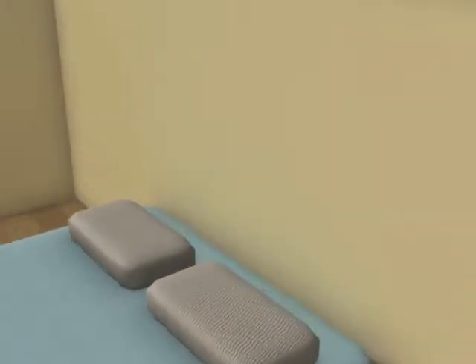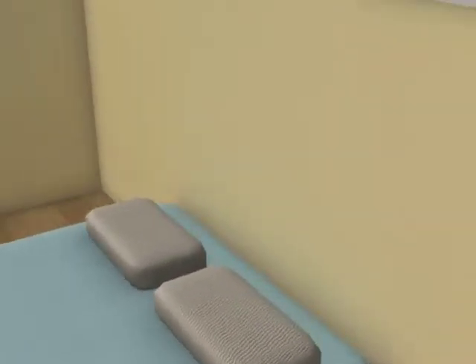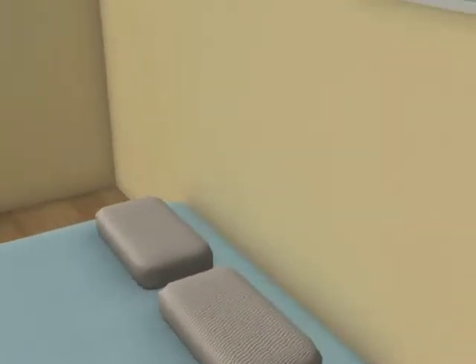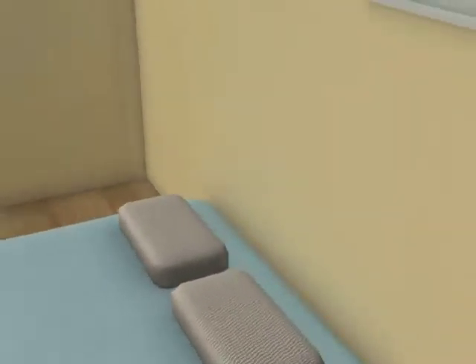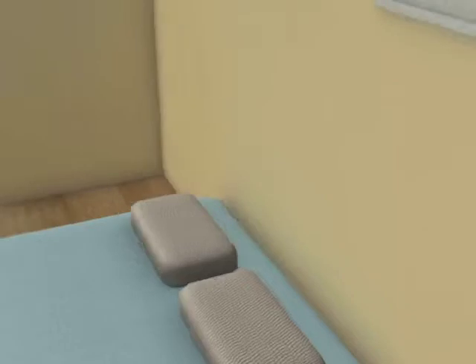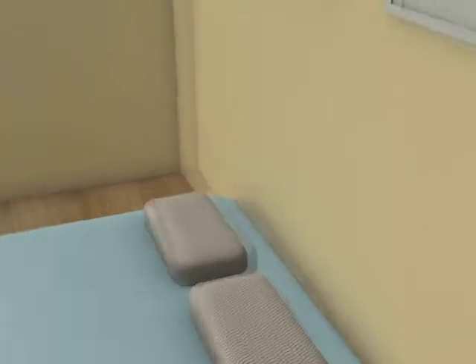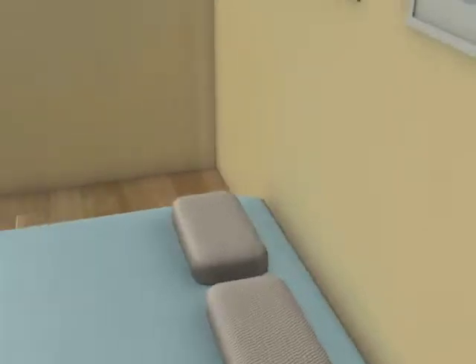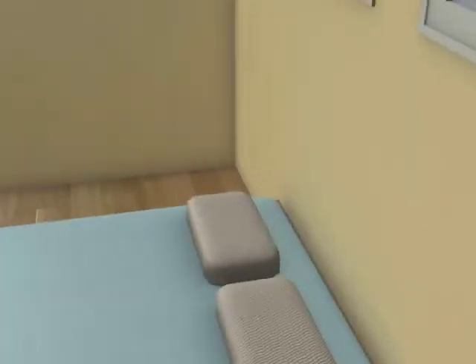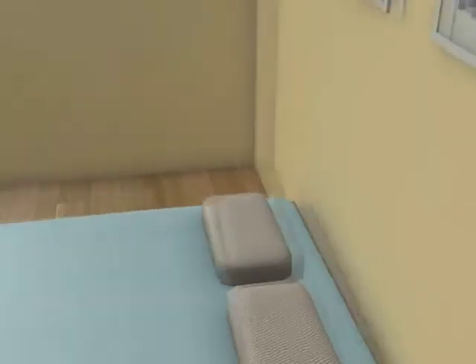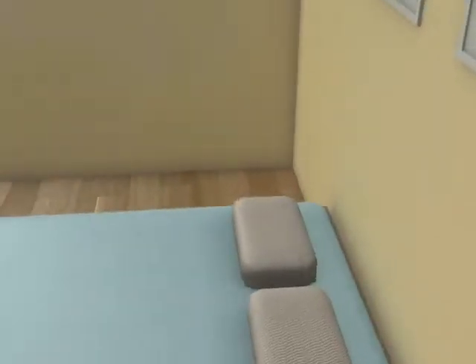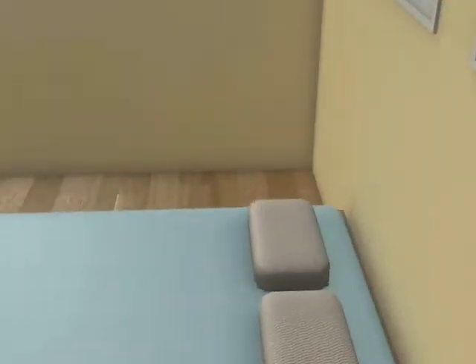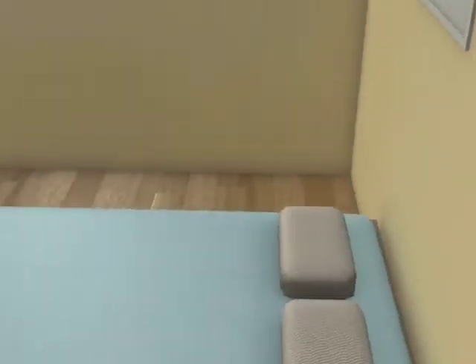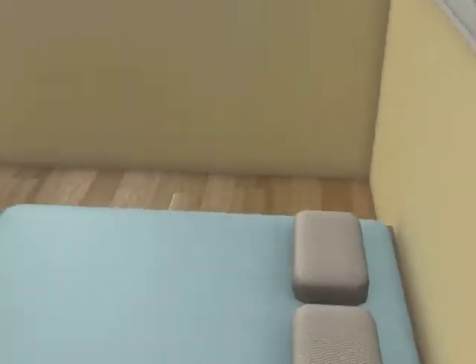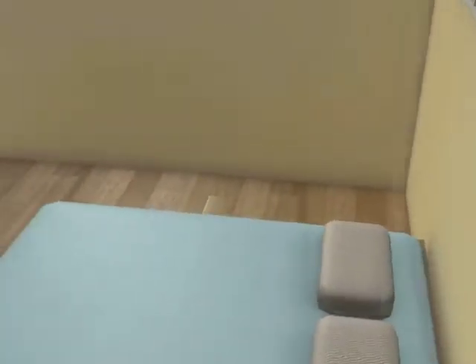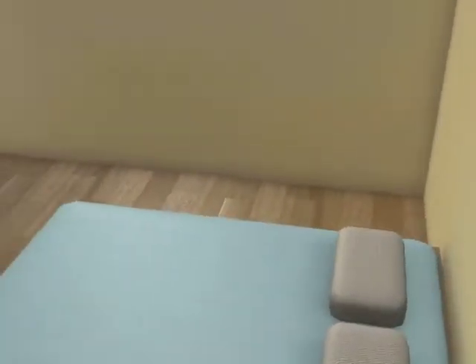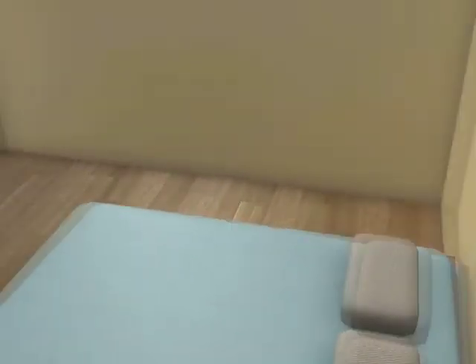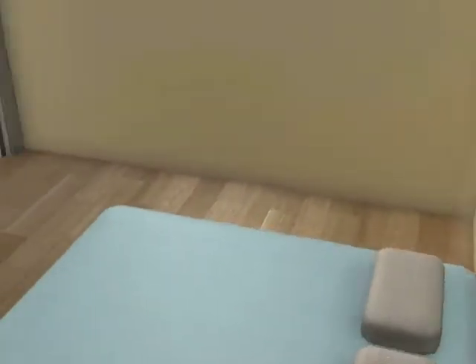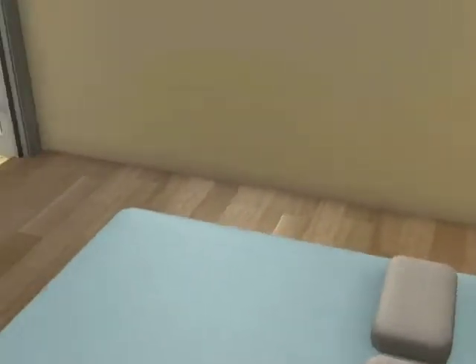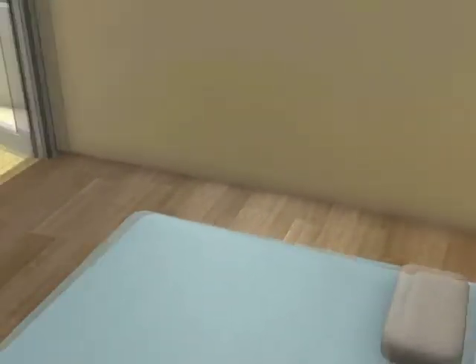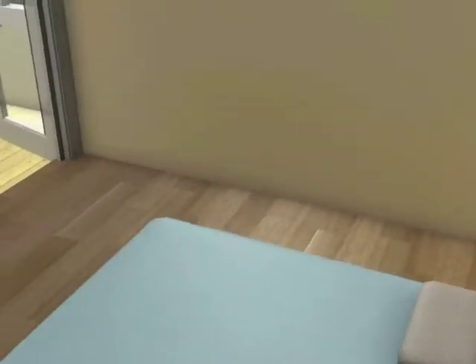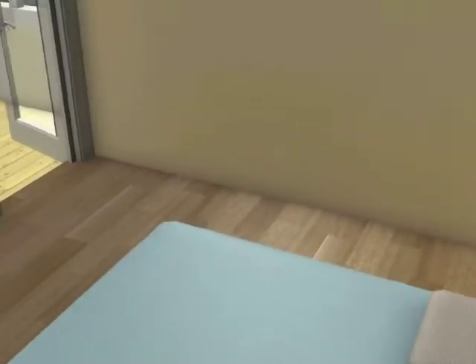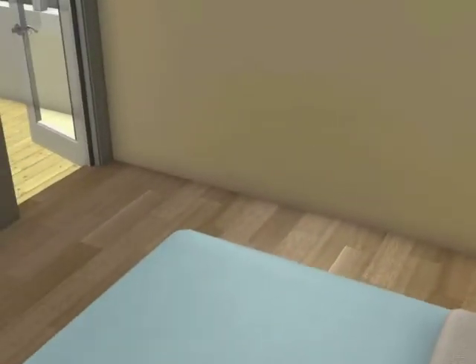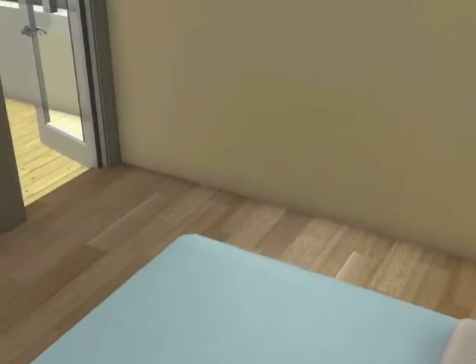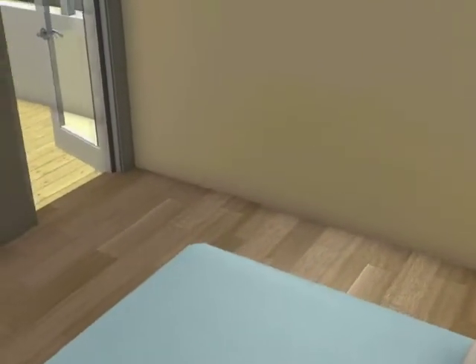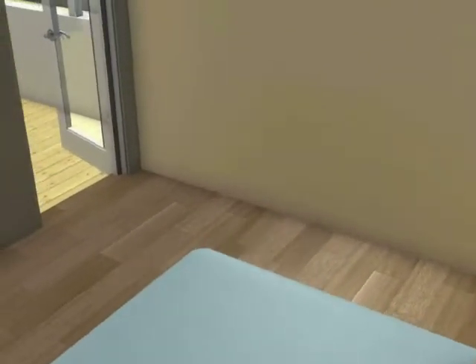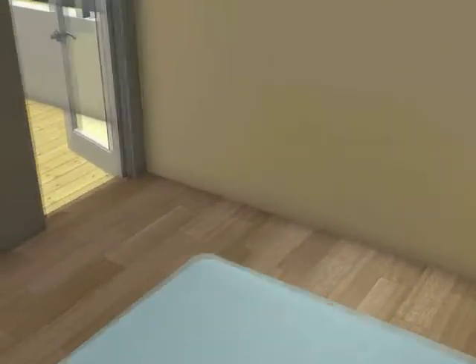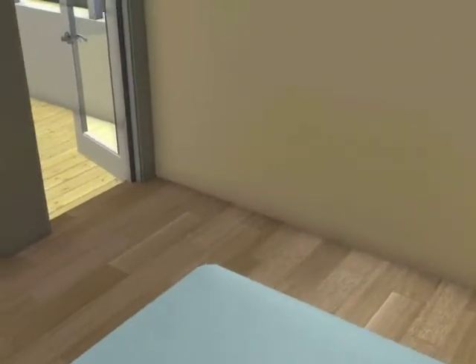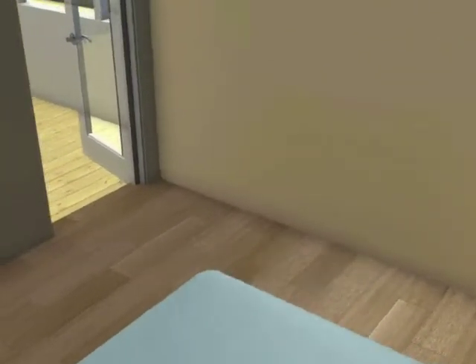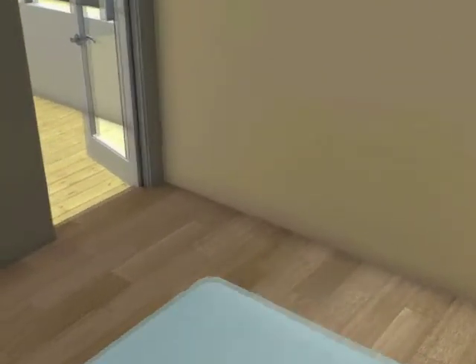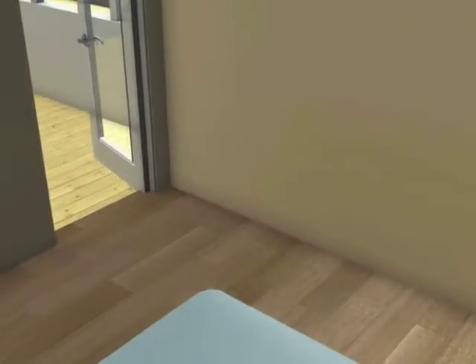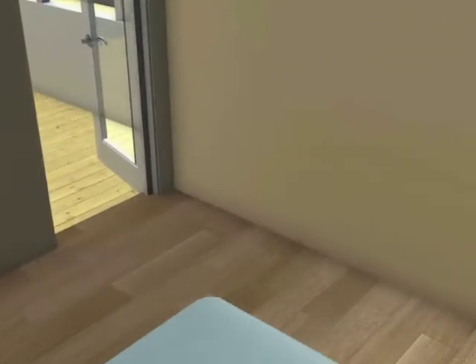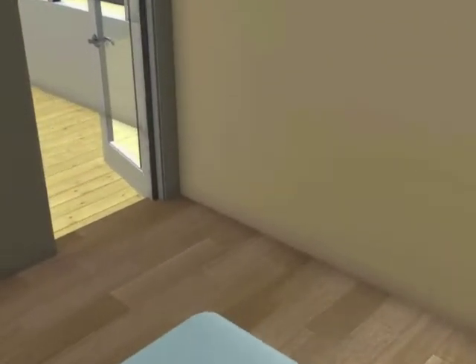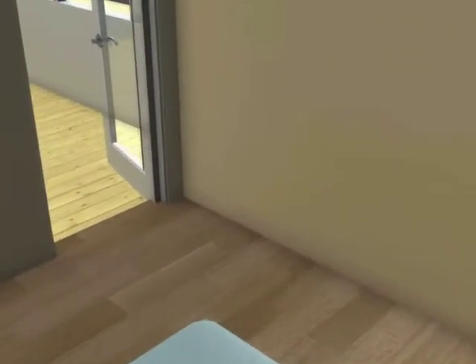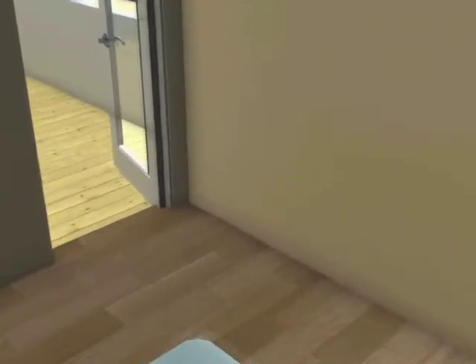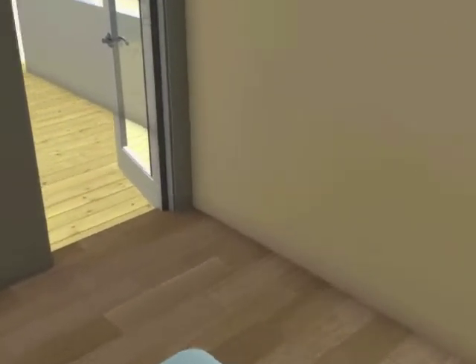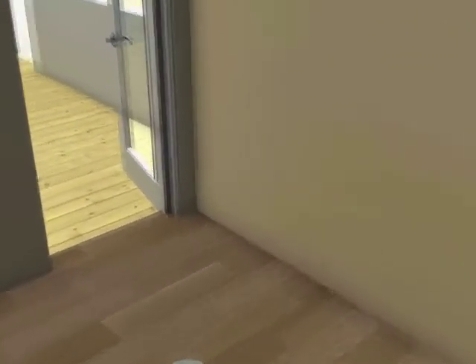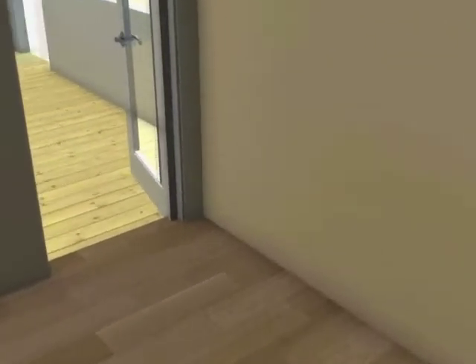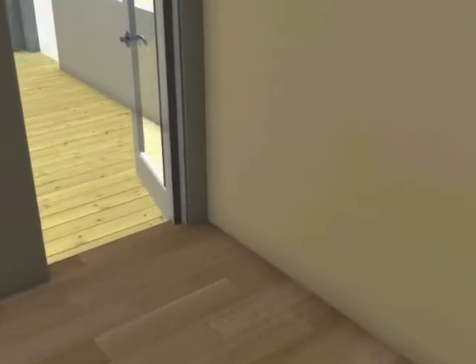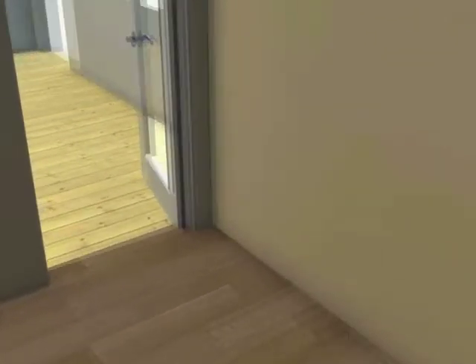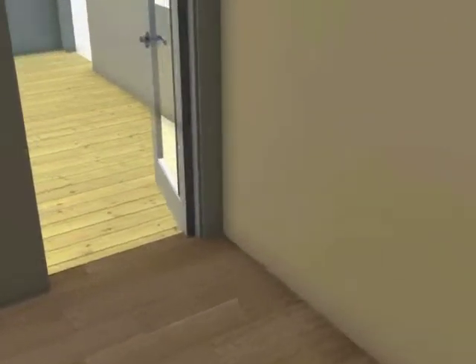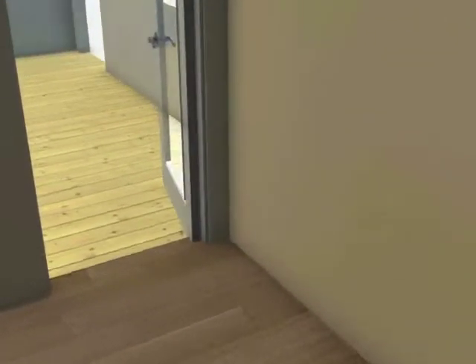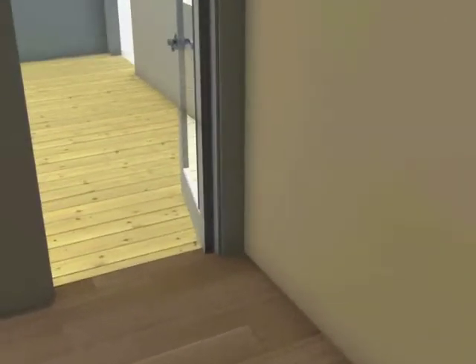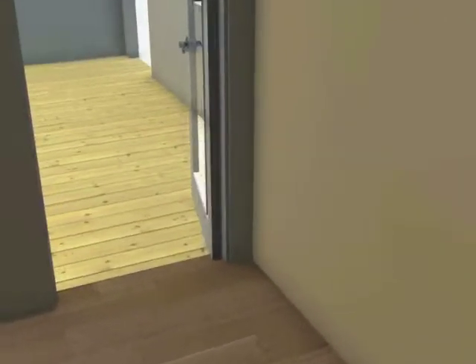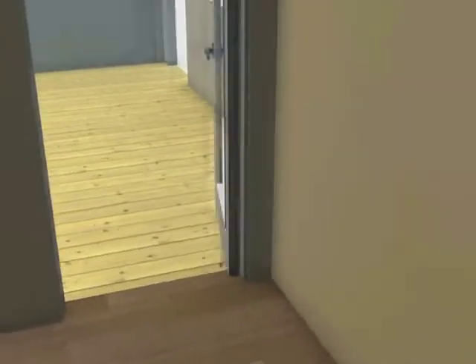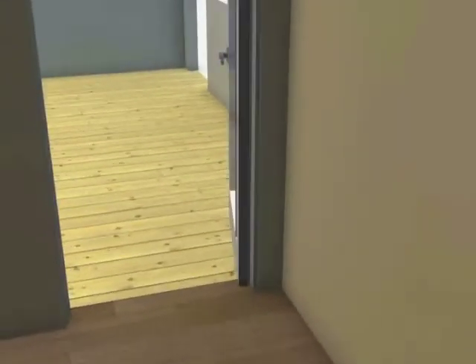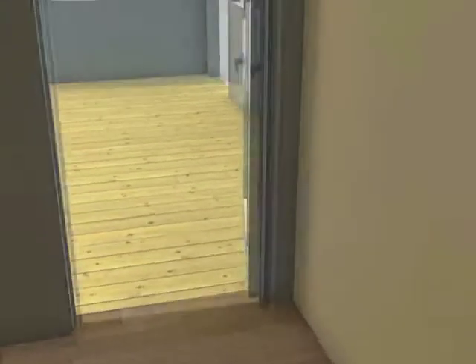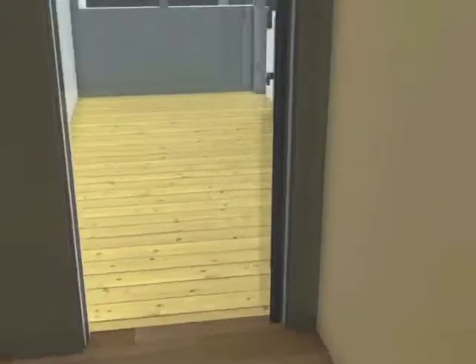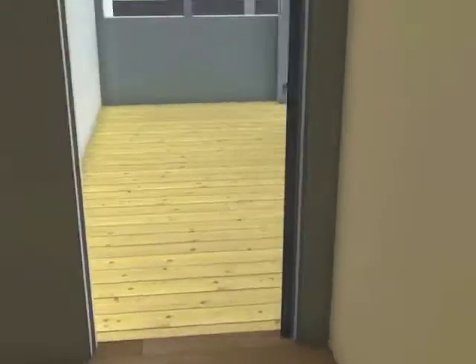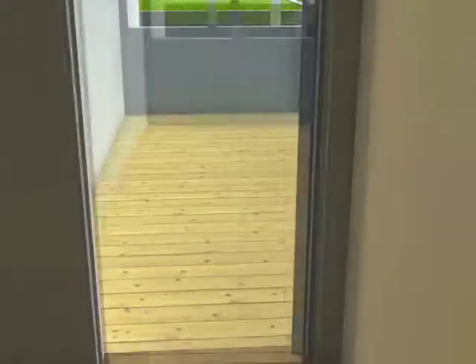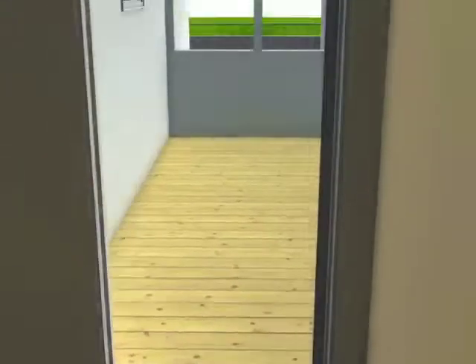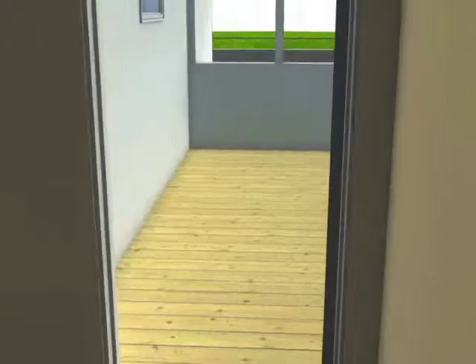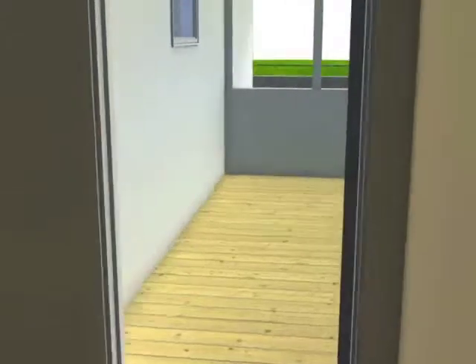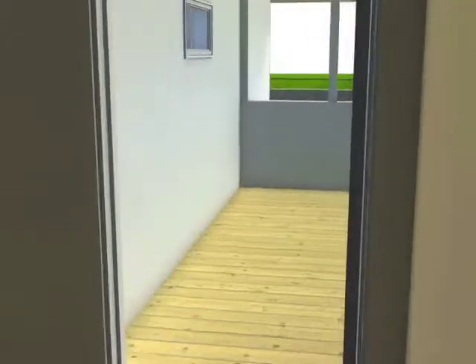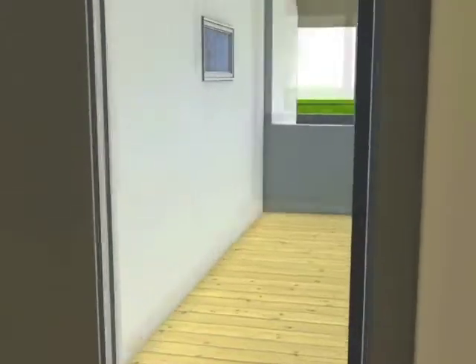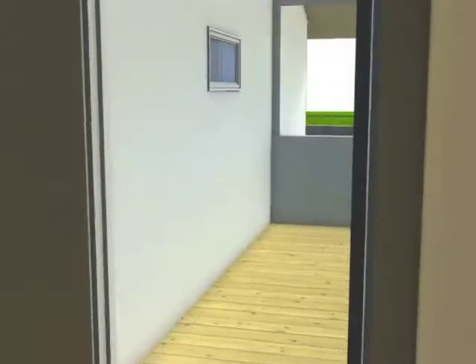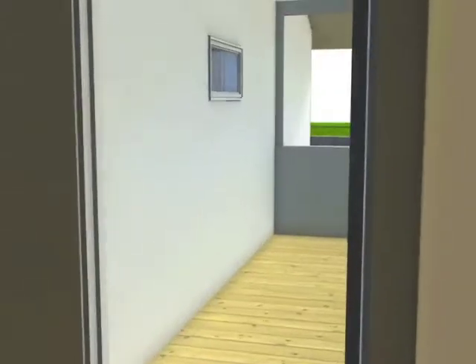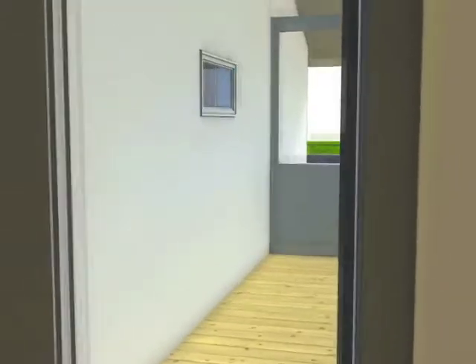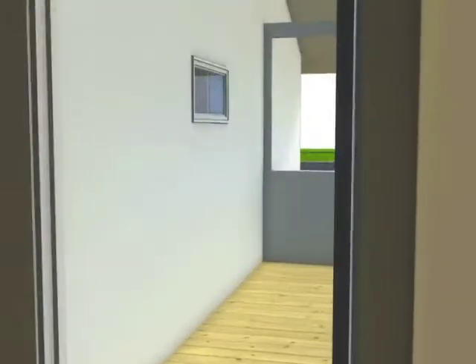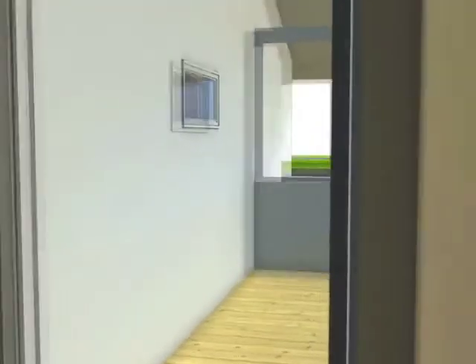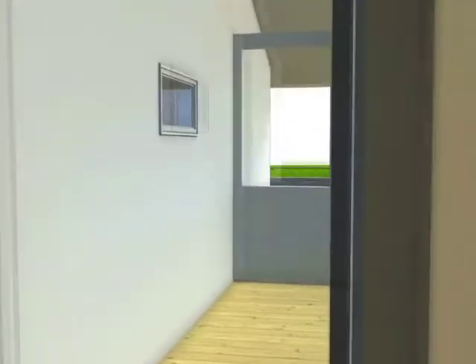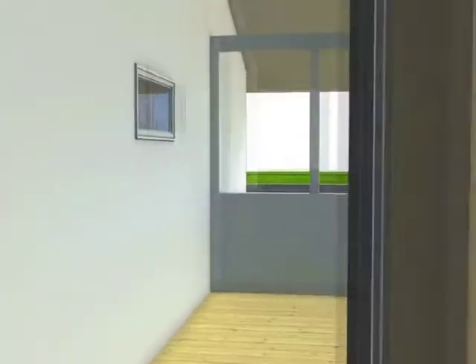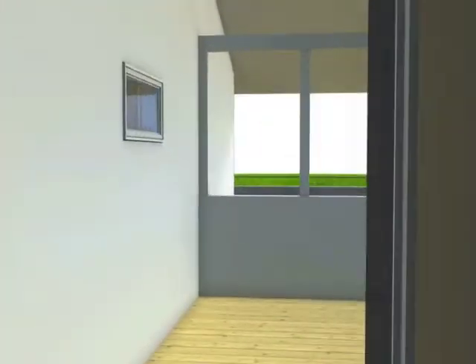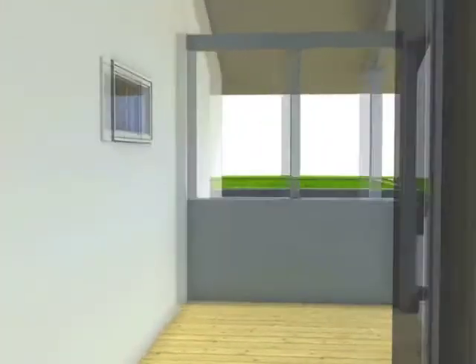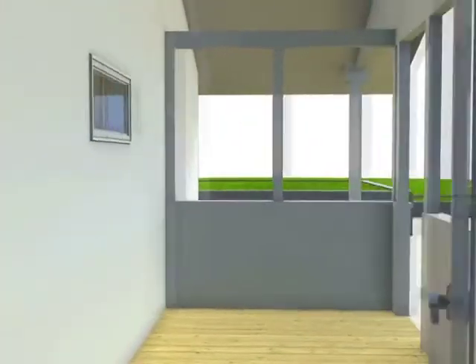For the warmer months, a screened porch is conveniently located off of the master bedroom, allowing residents a retreat from their day.